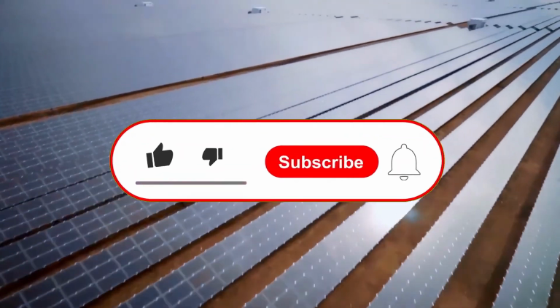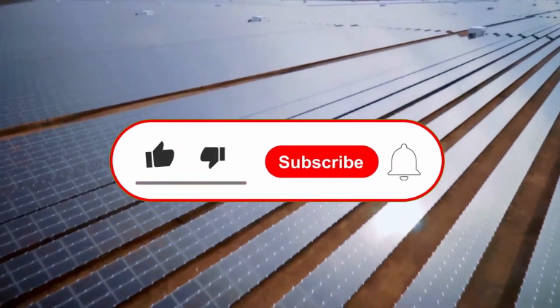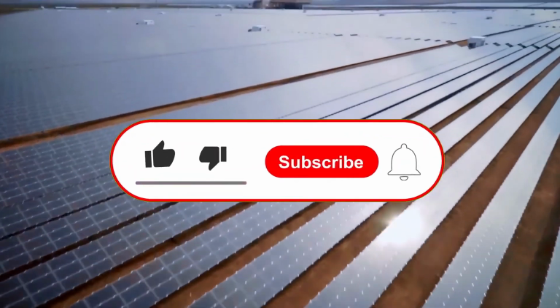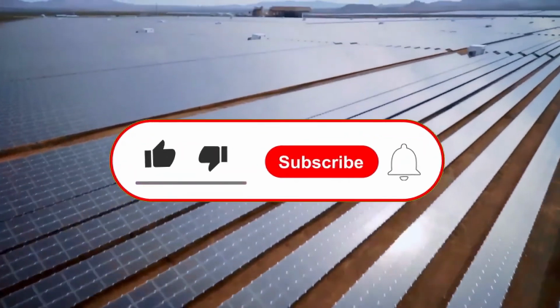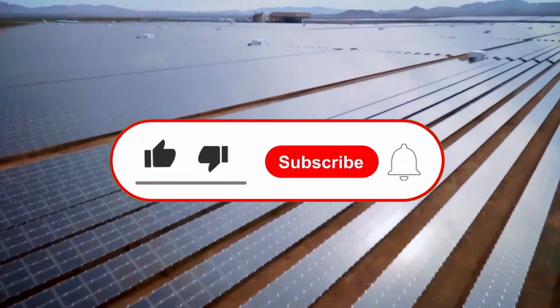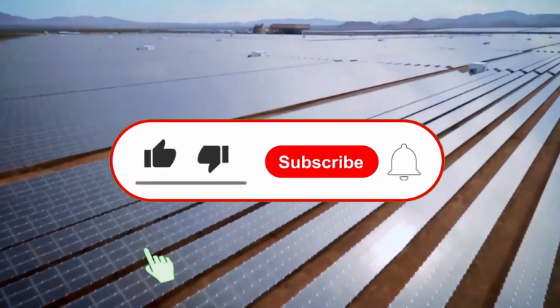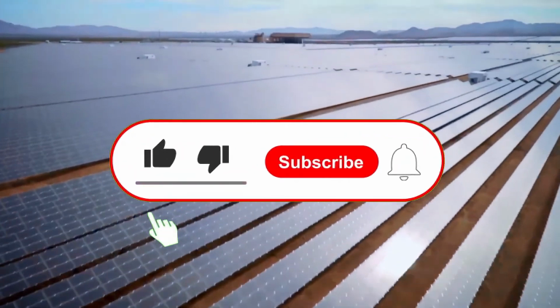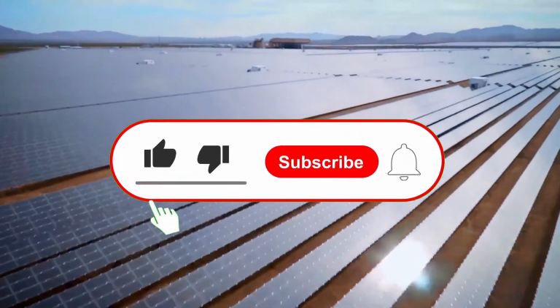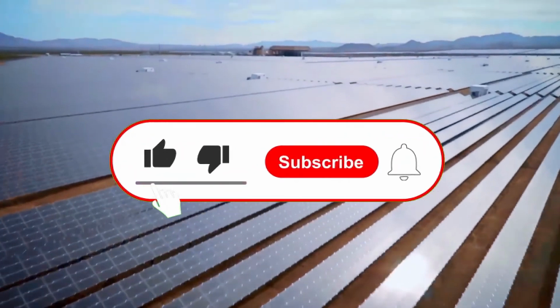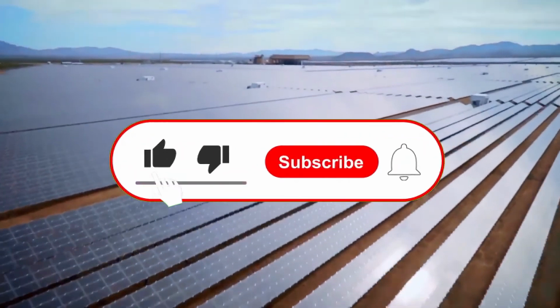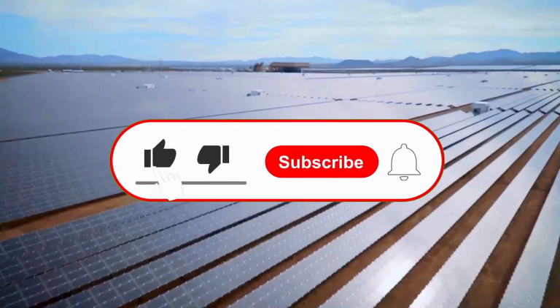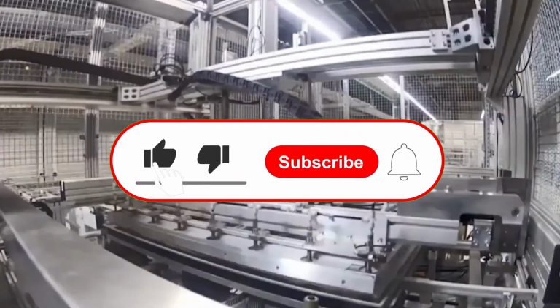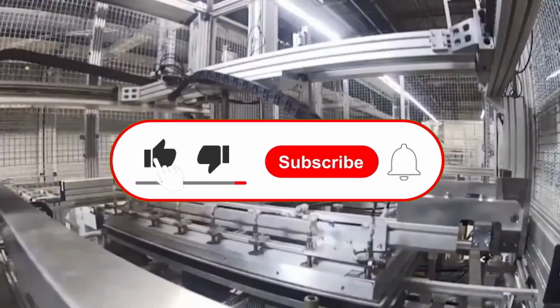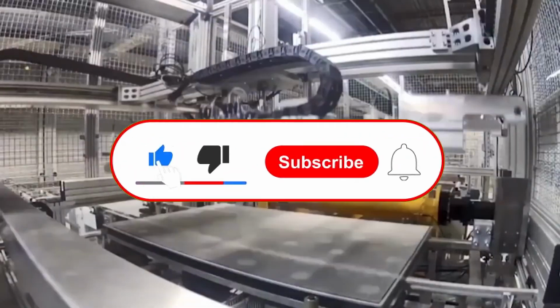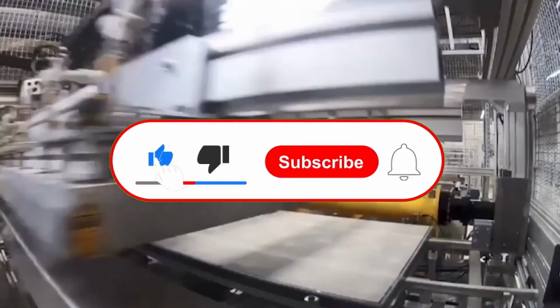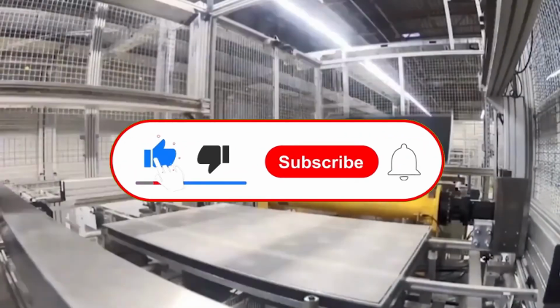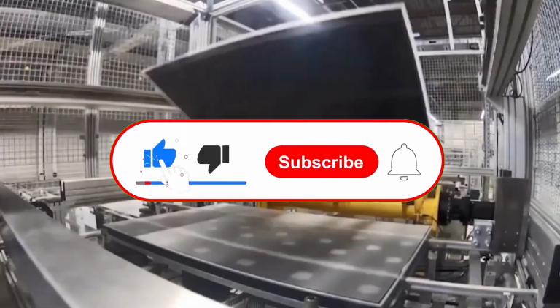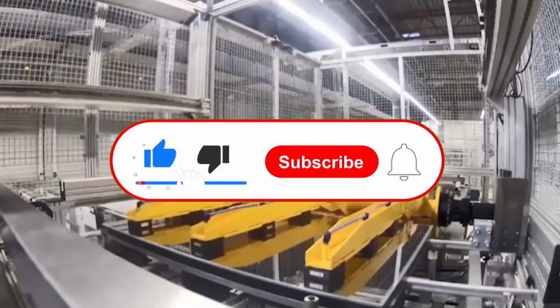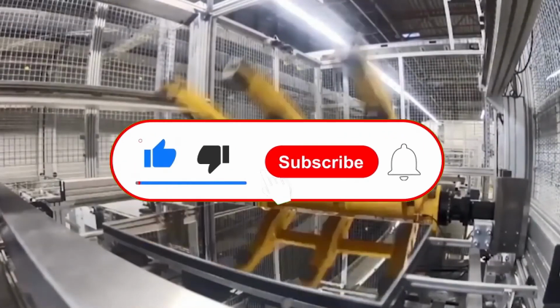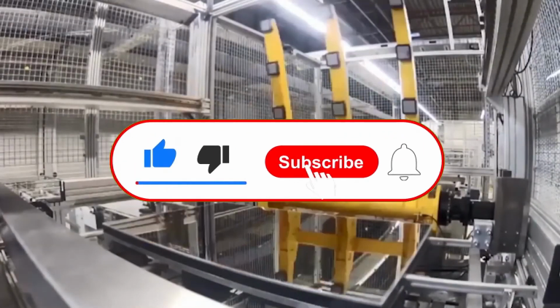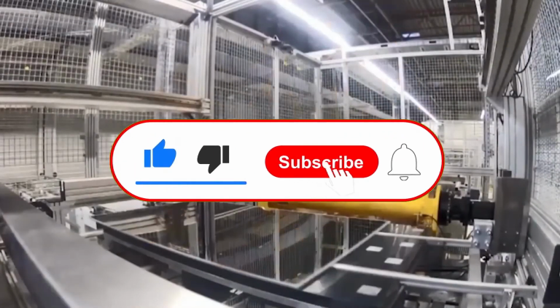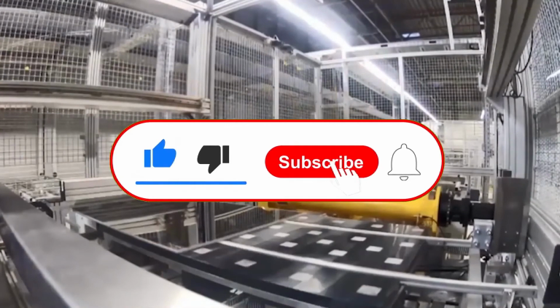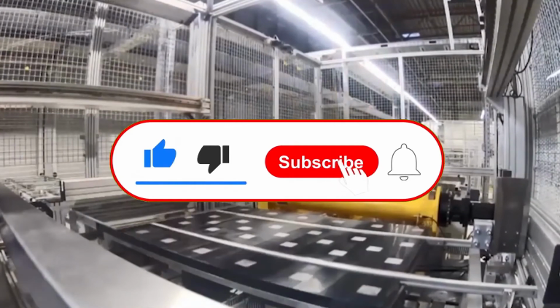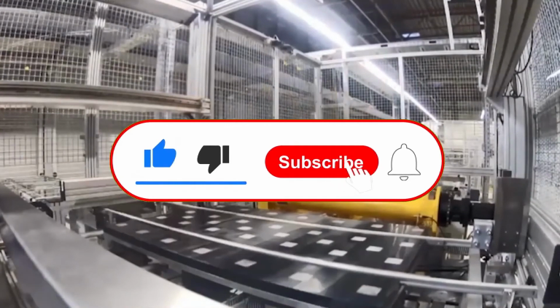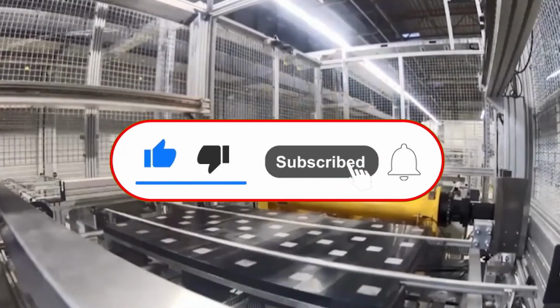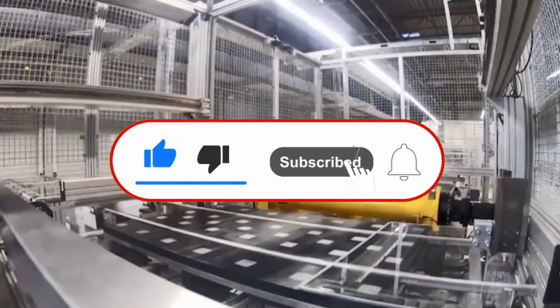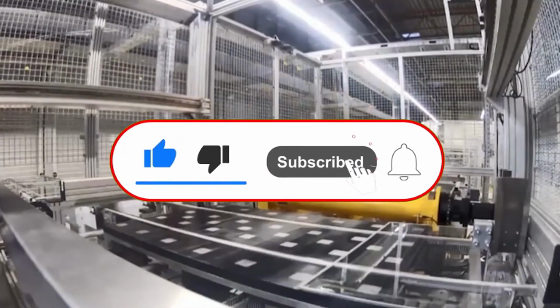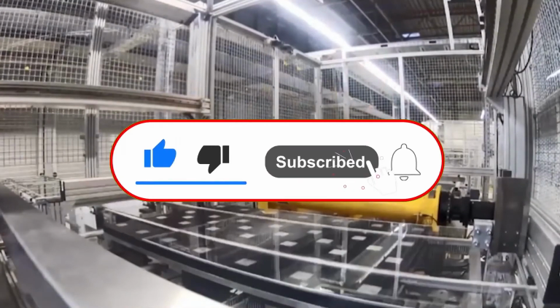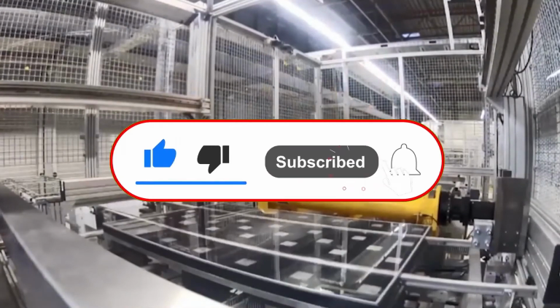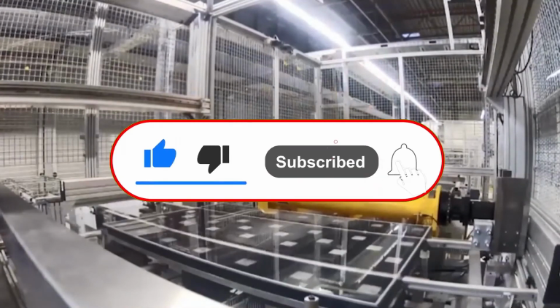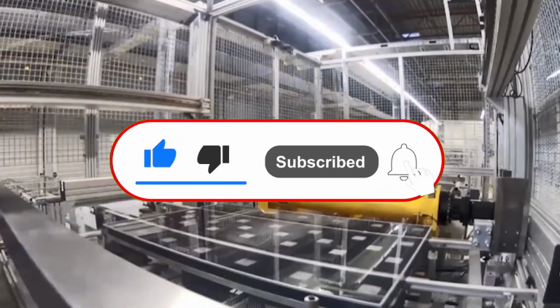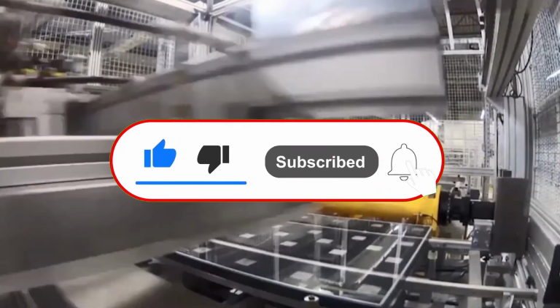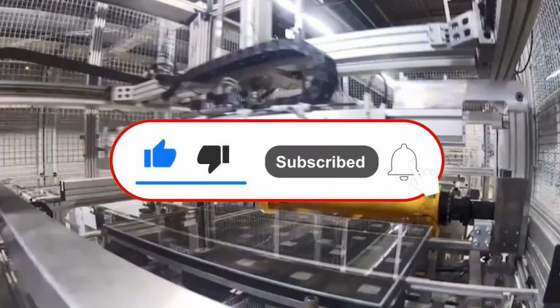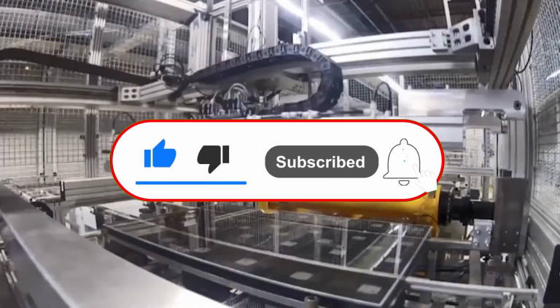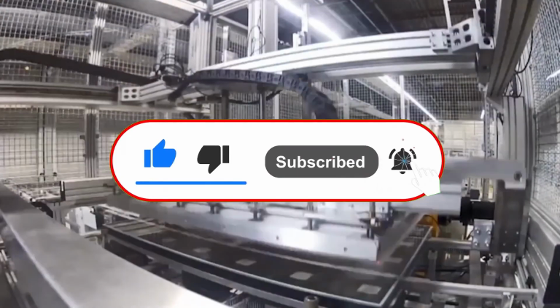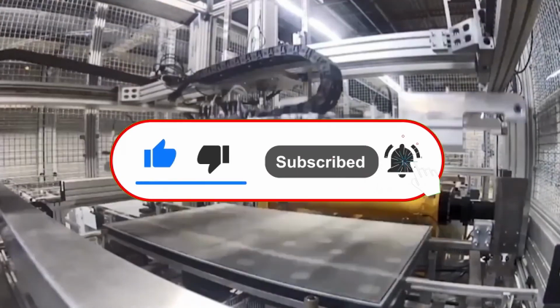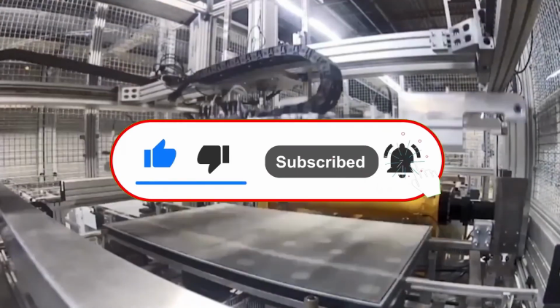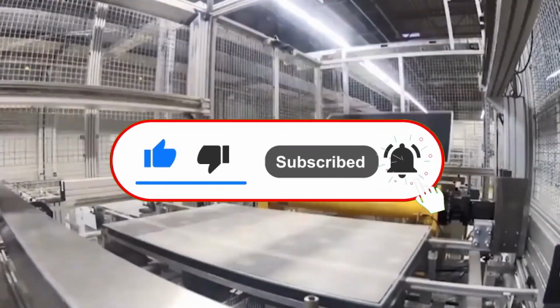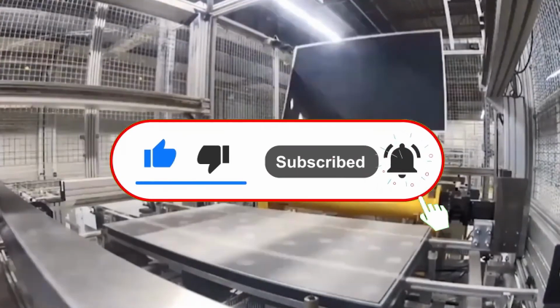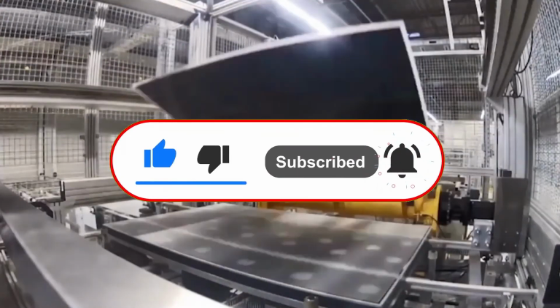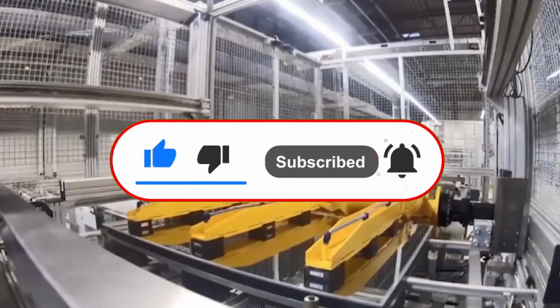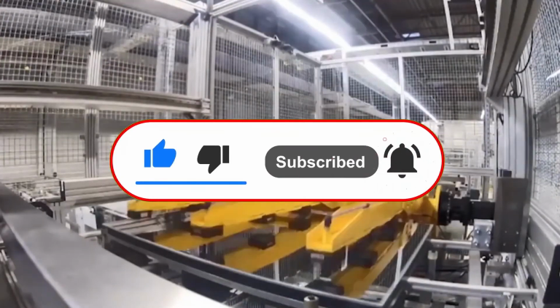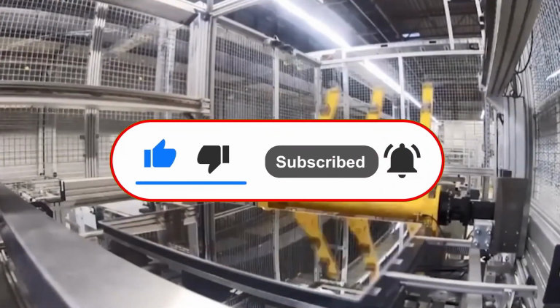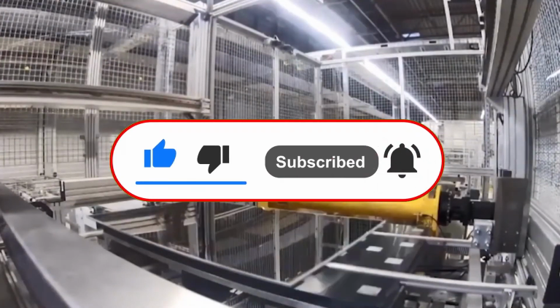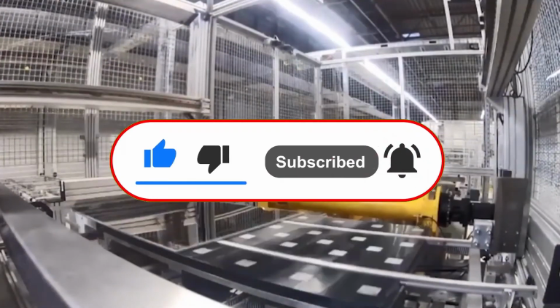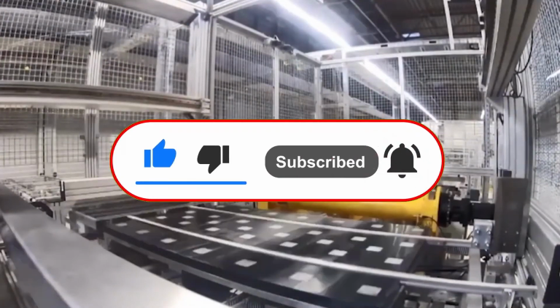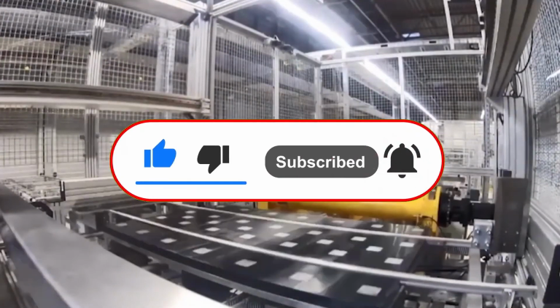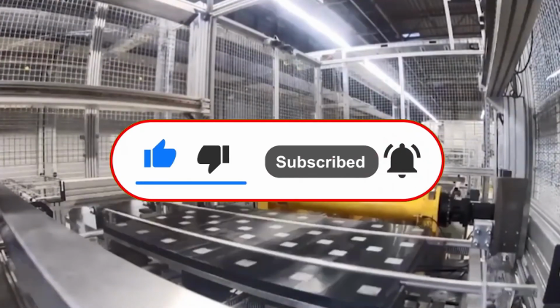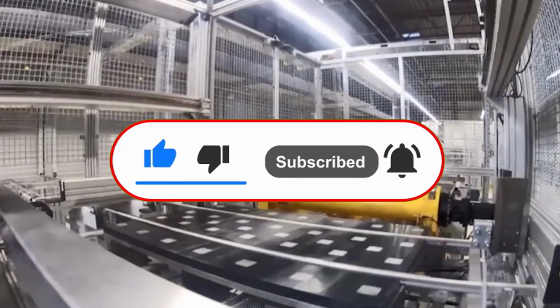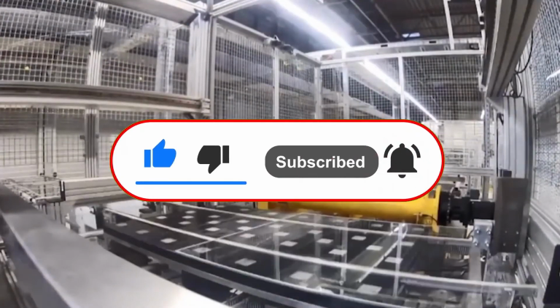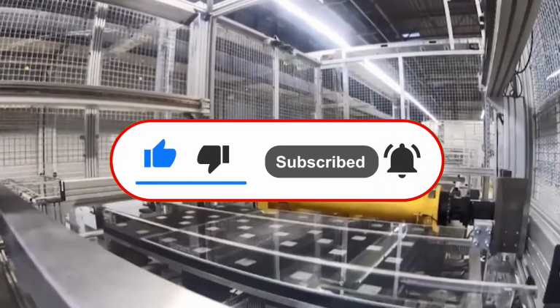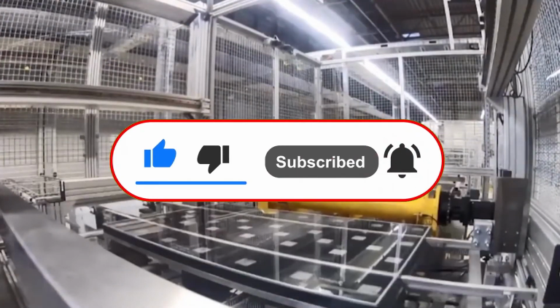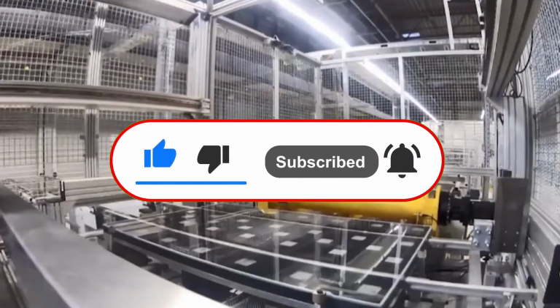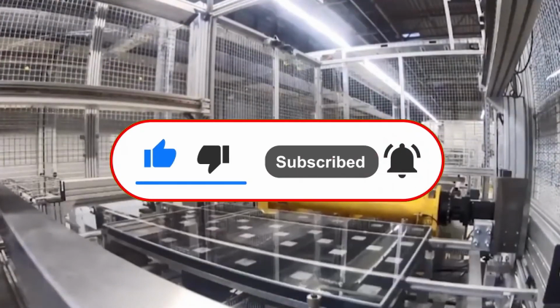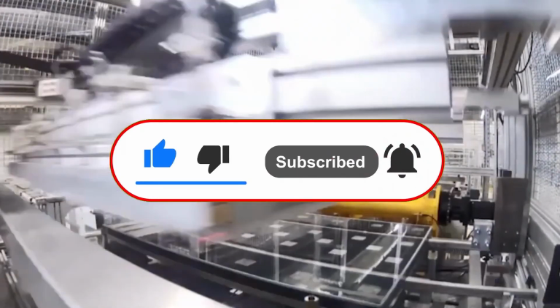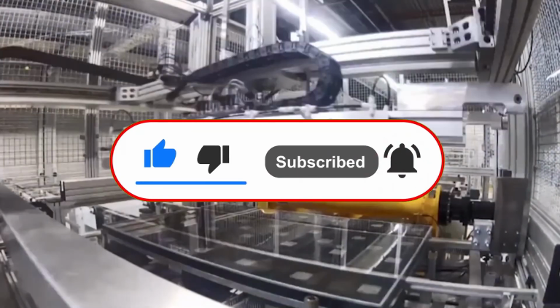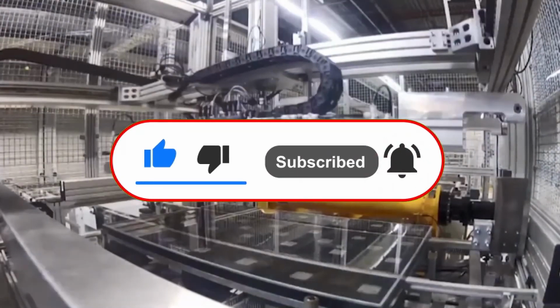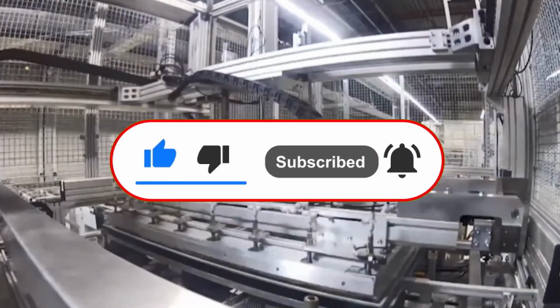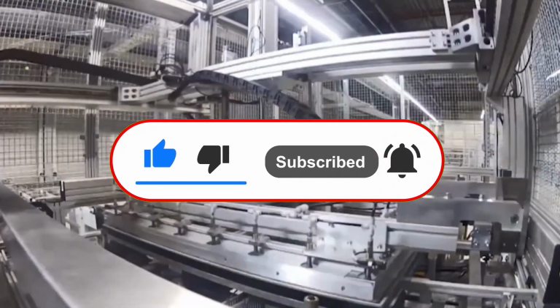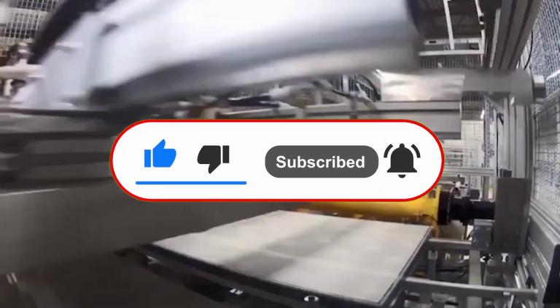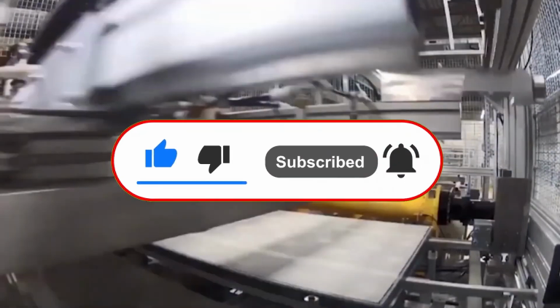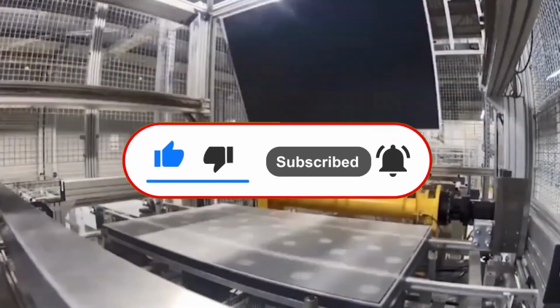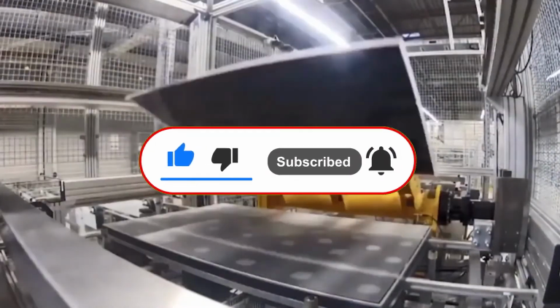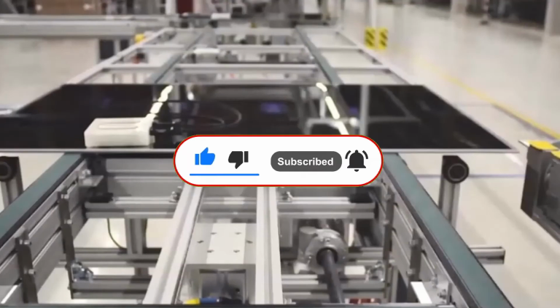Thank you for watching. If you enjoyed the video, please like the video, leave a comment, and subscribe to the channel. I would love to hear your thoughts on this subject. Thank you.